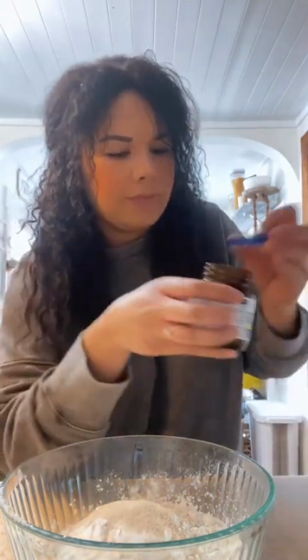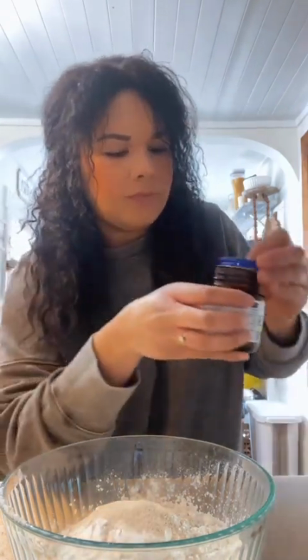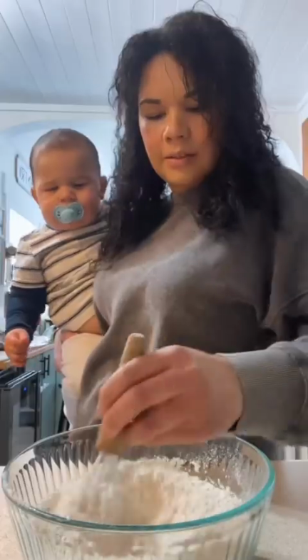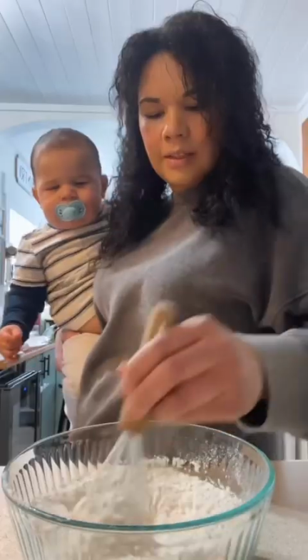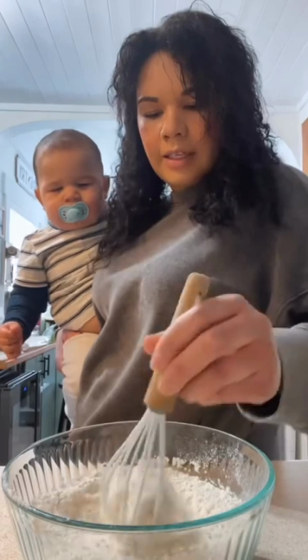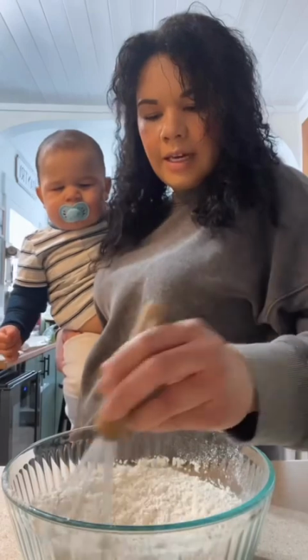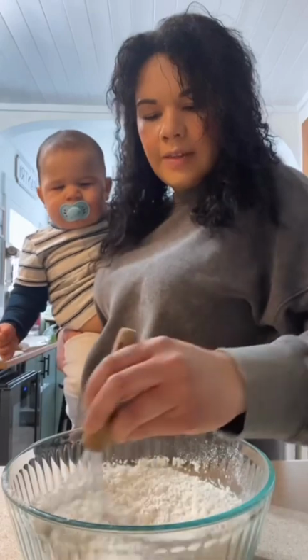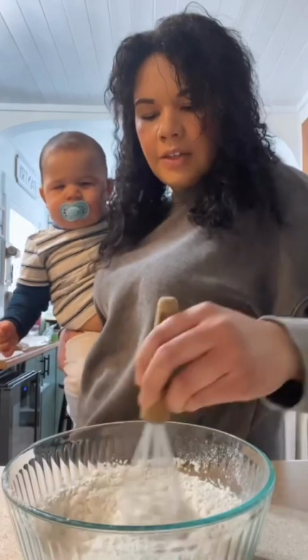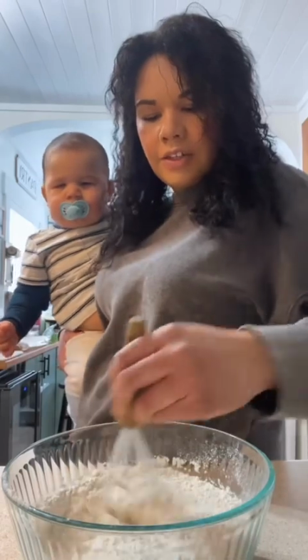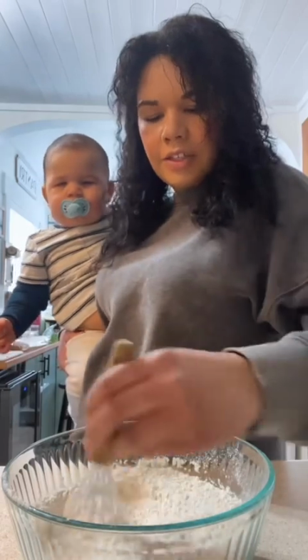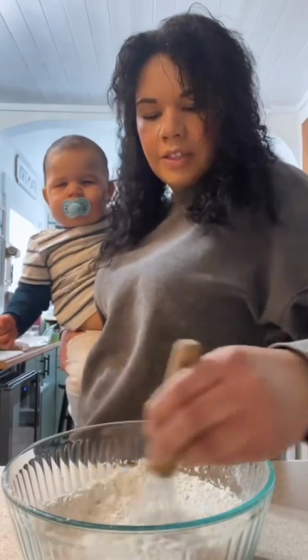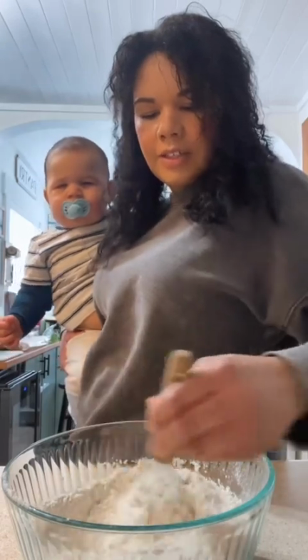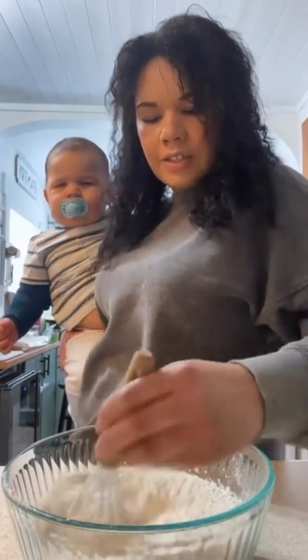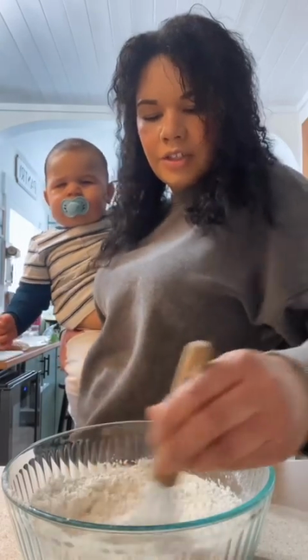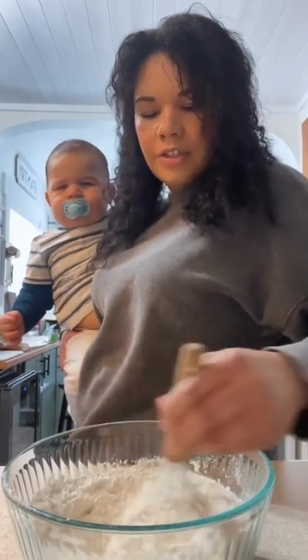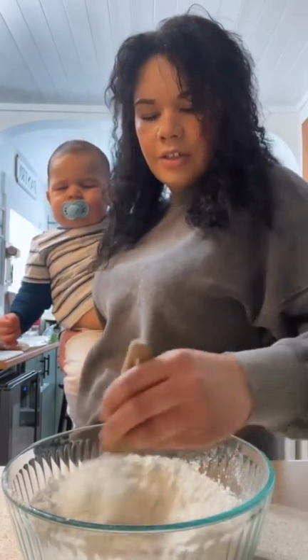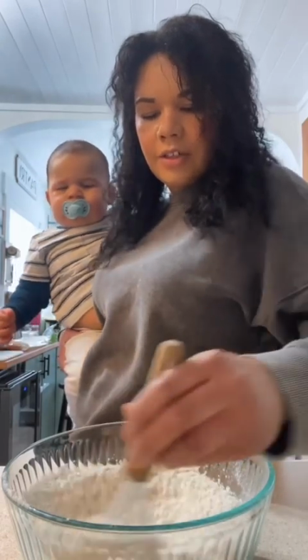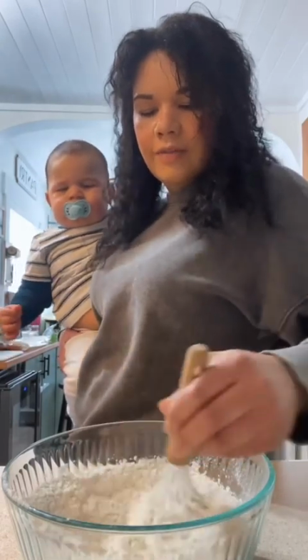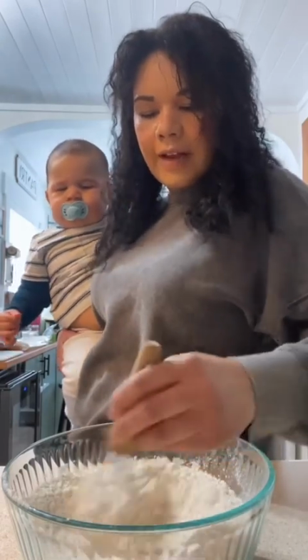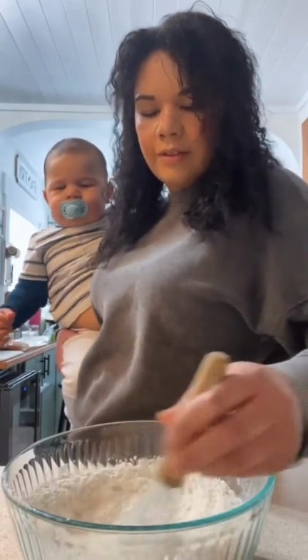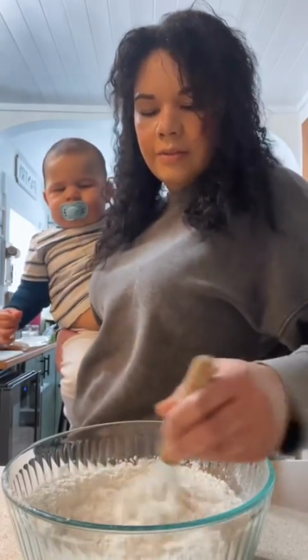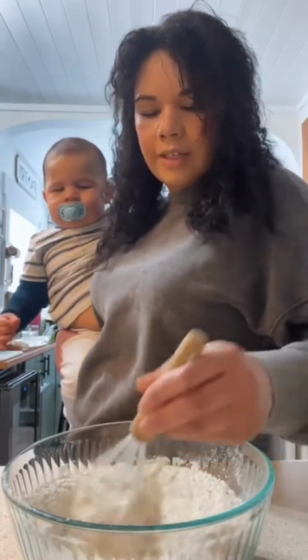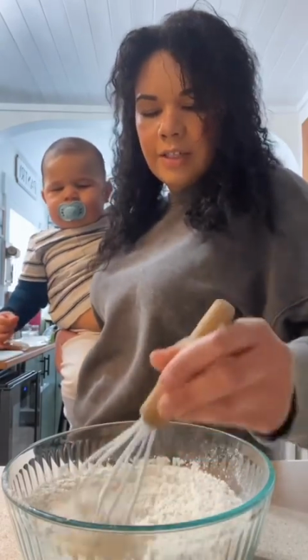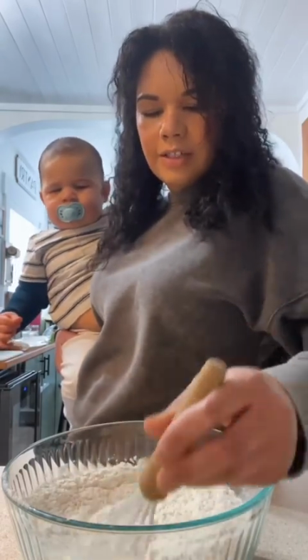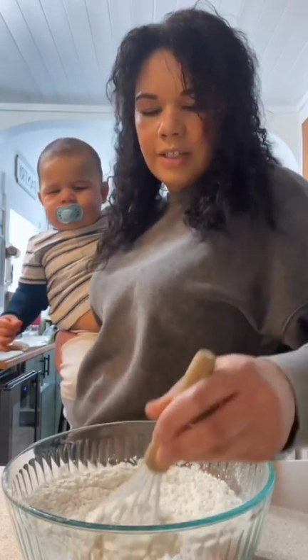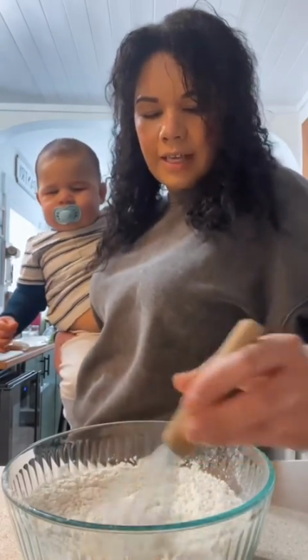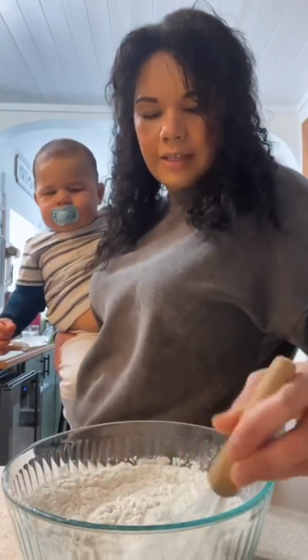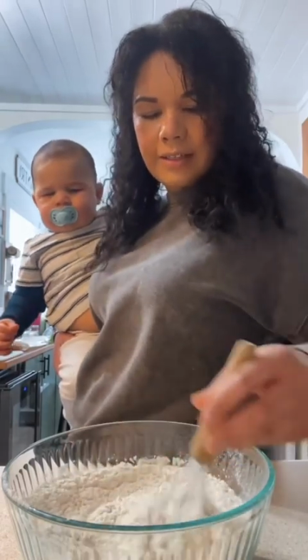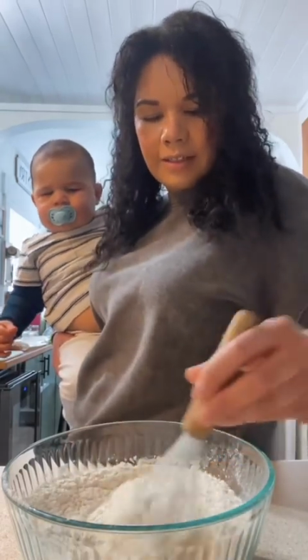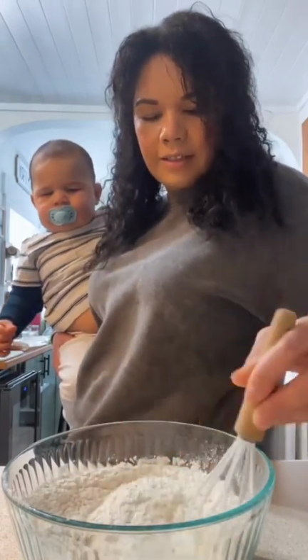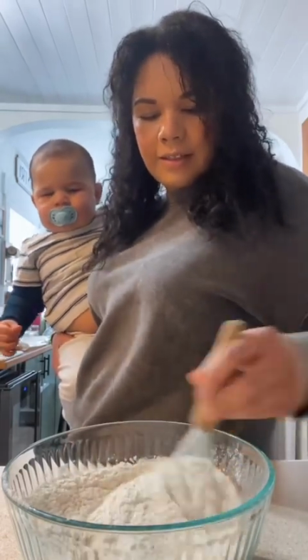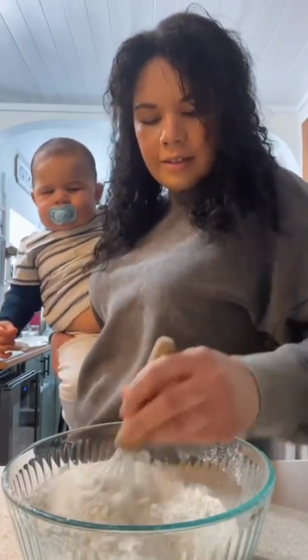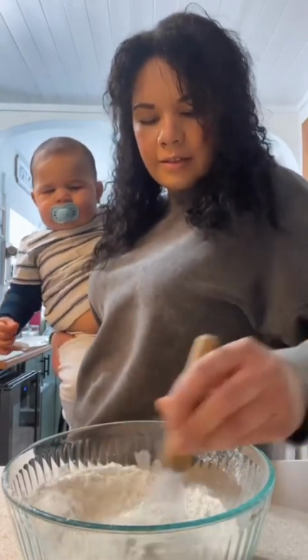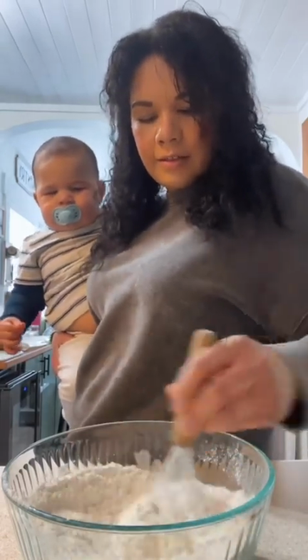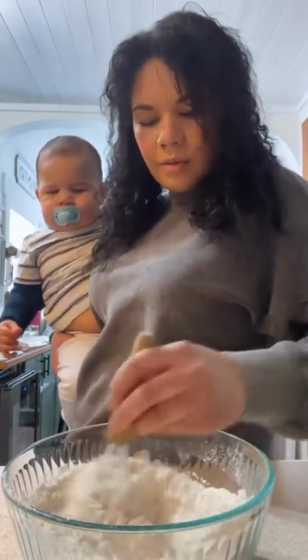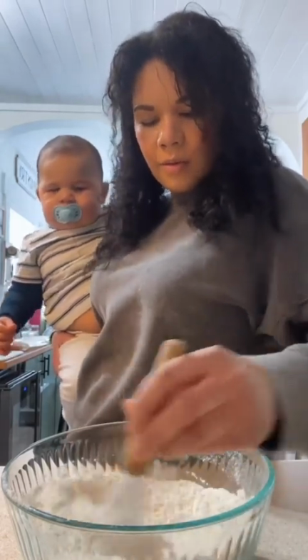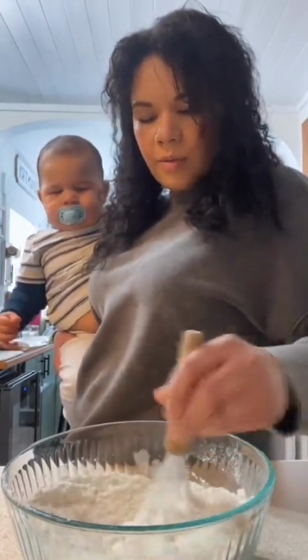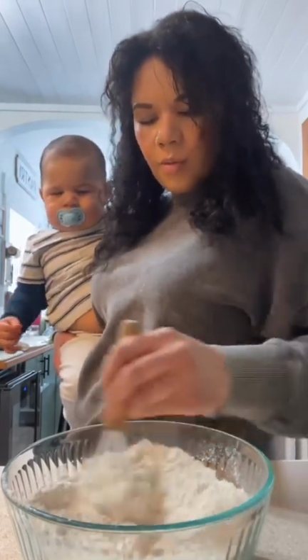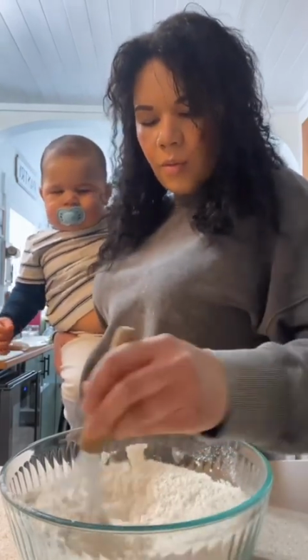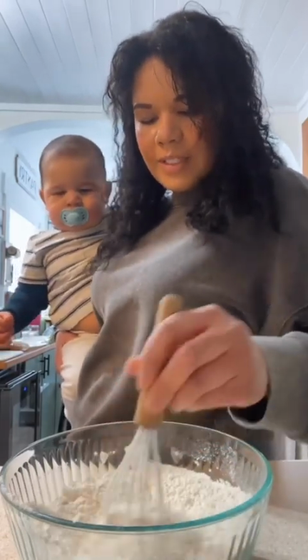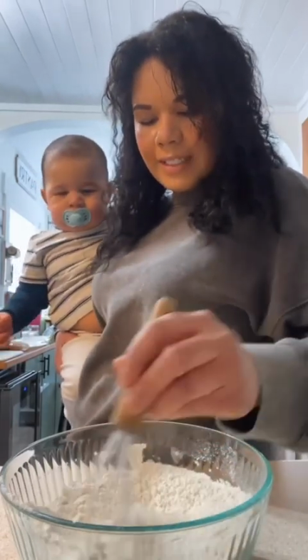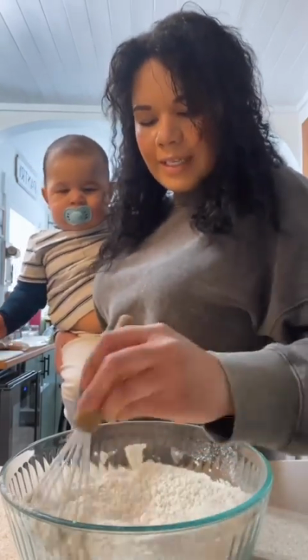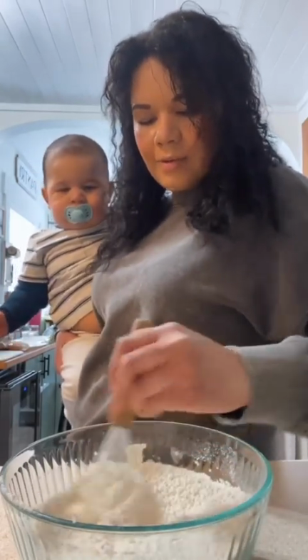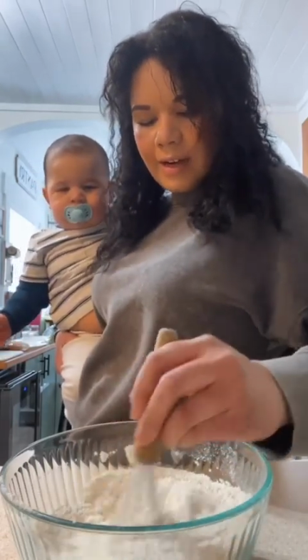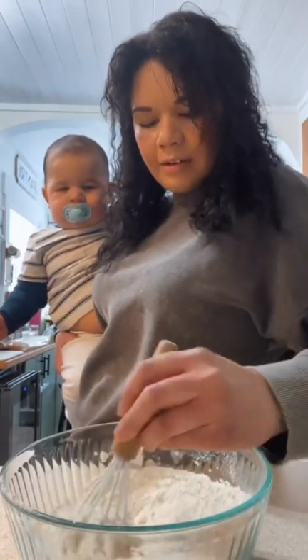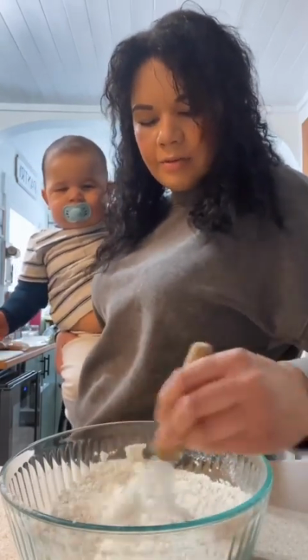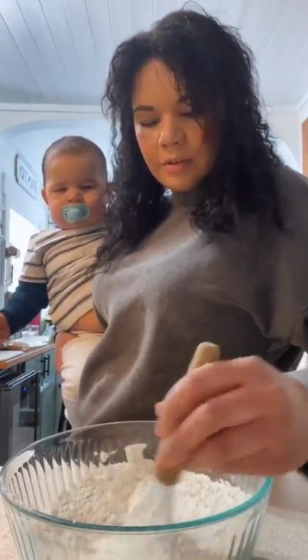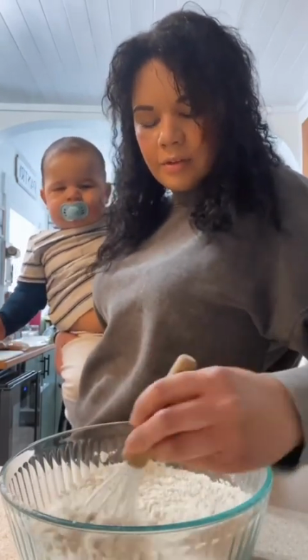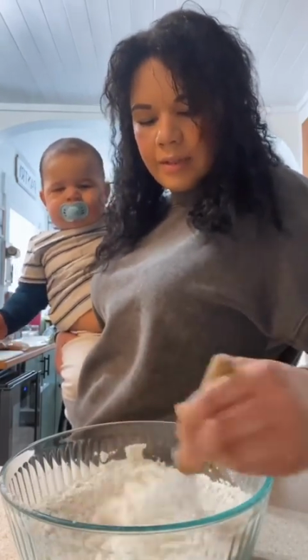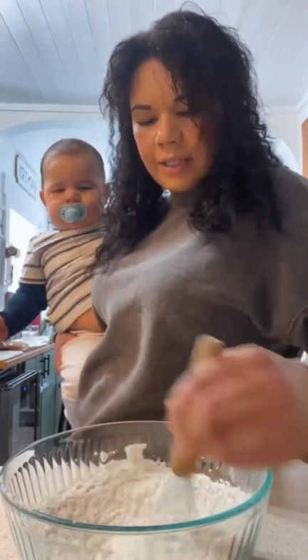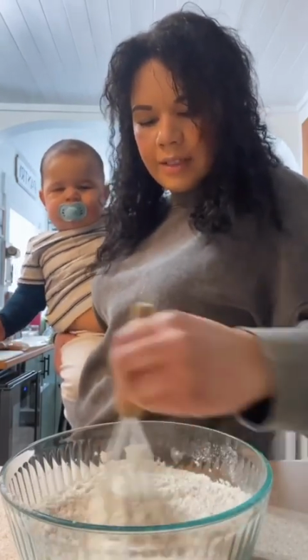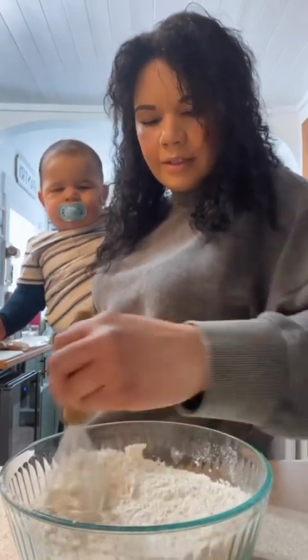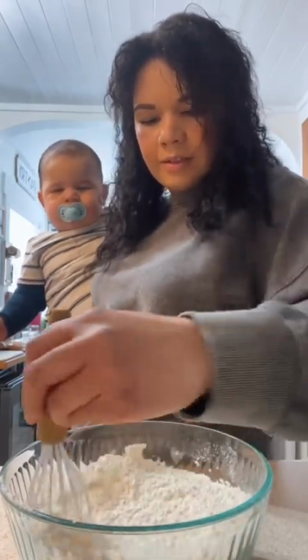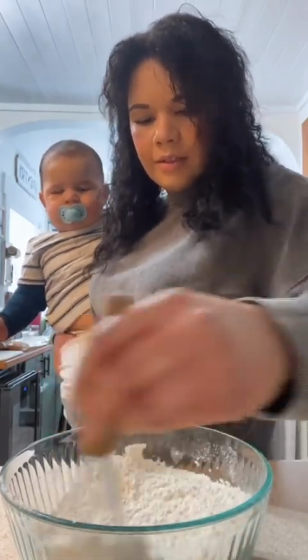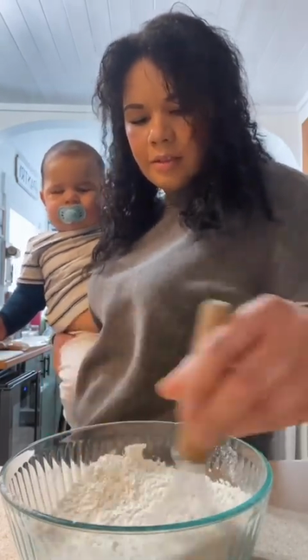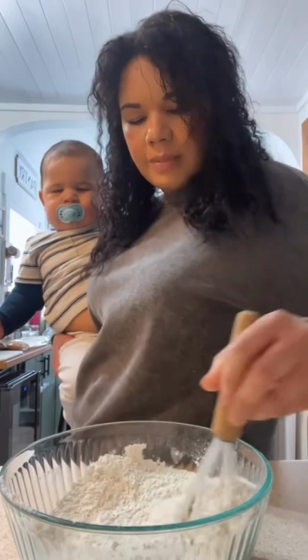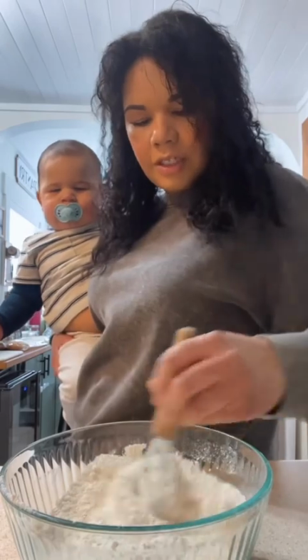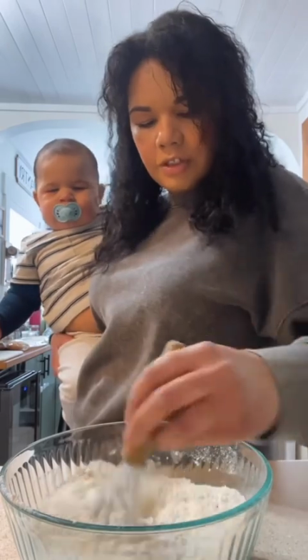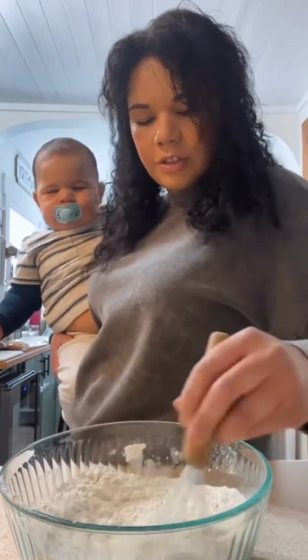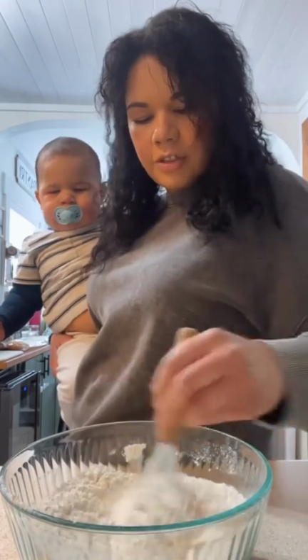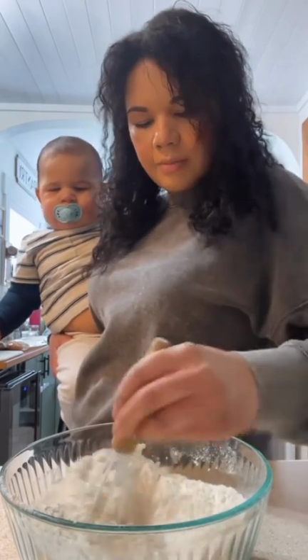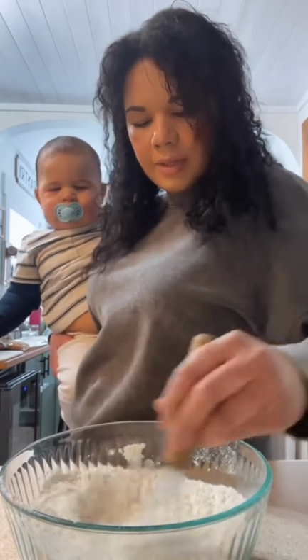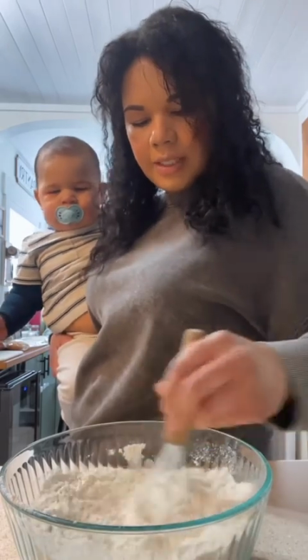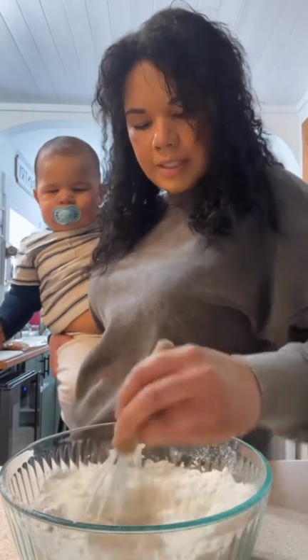Then you're just going to stir it around. I just whisk it around real quick, just make sure it's all mixed up.